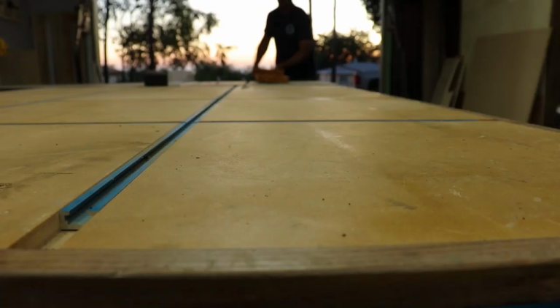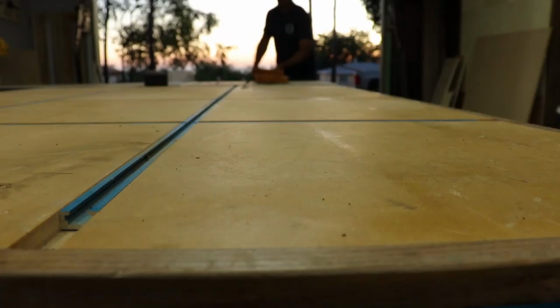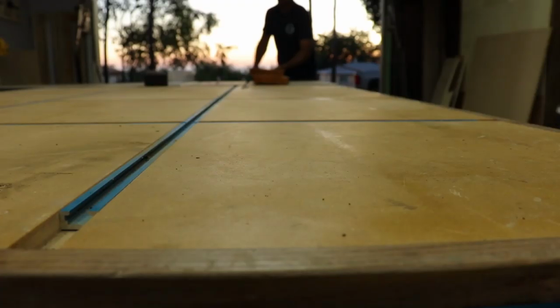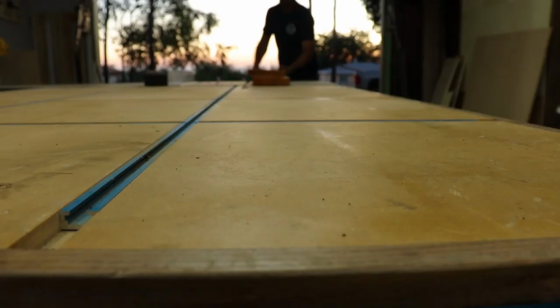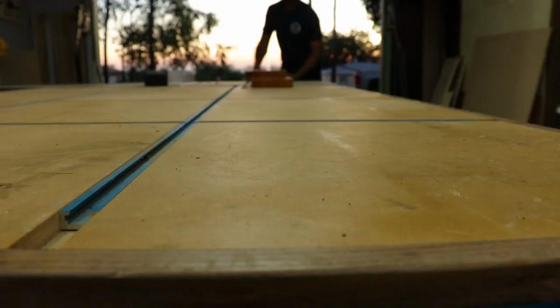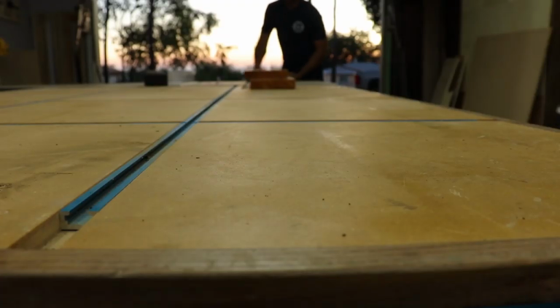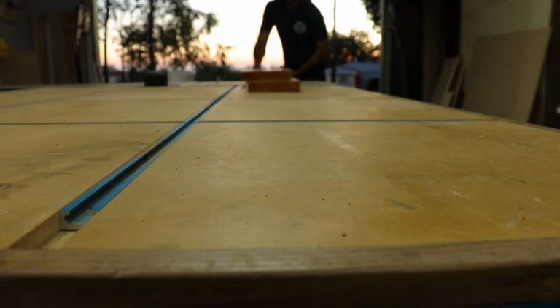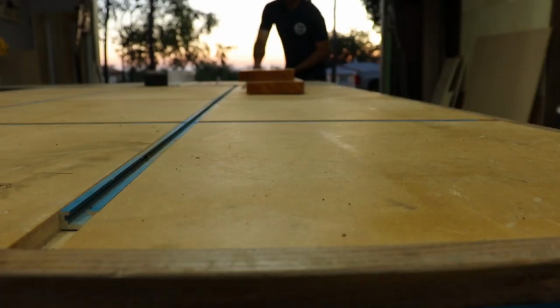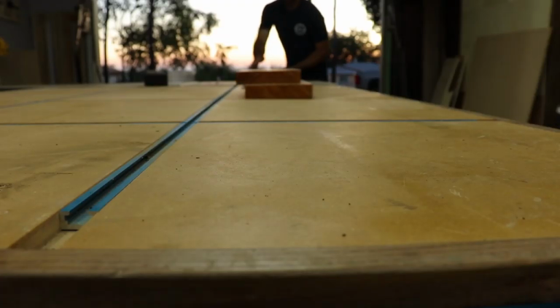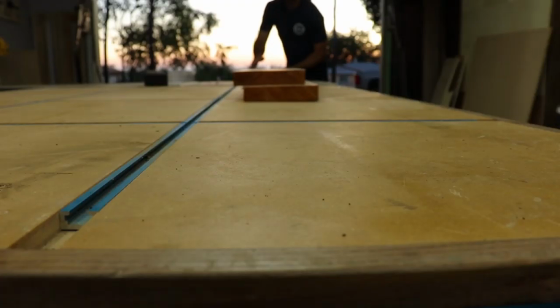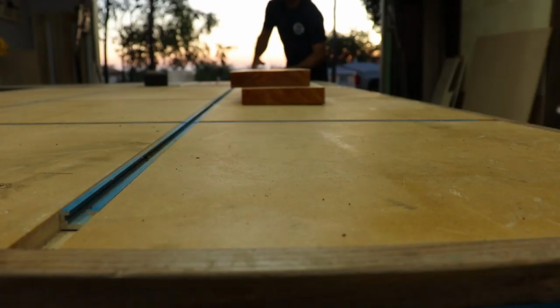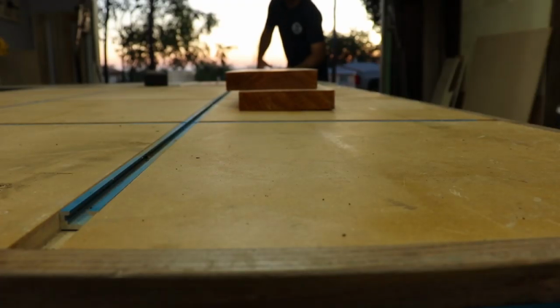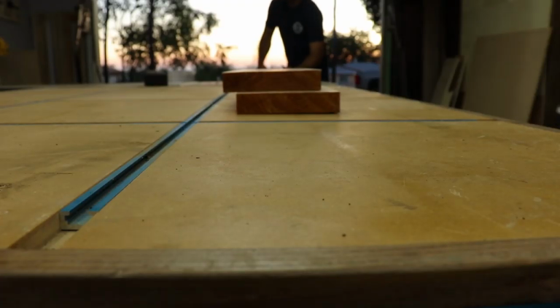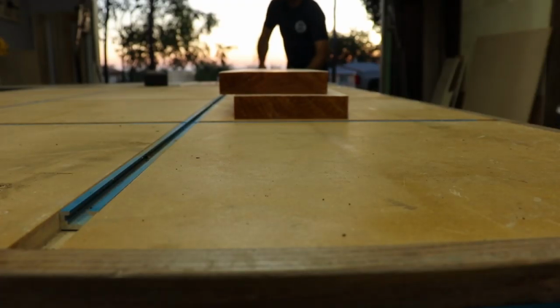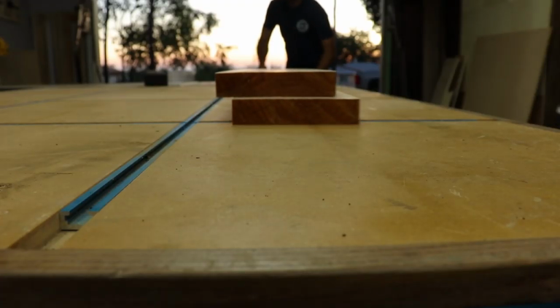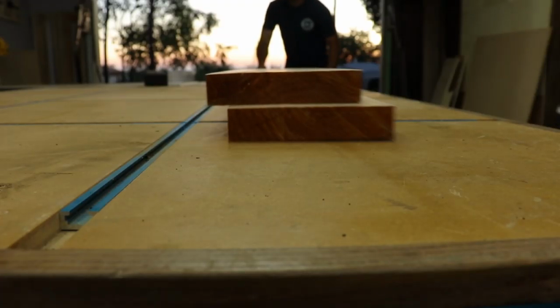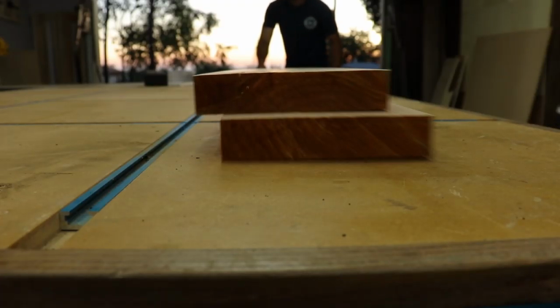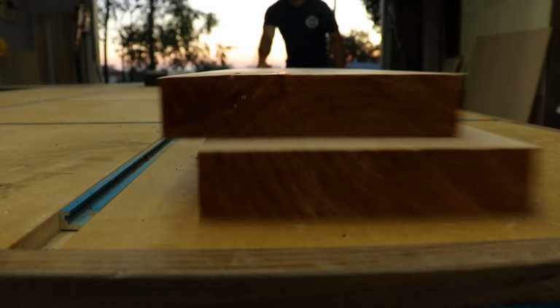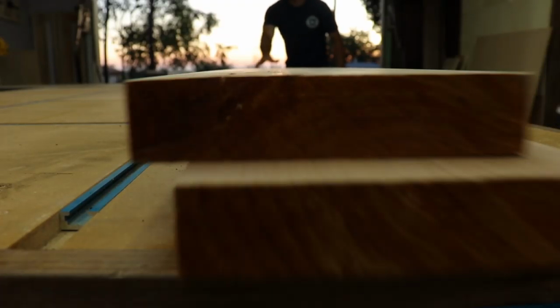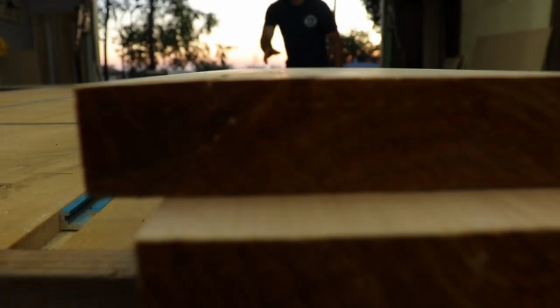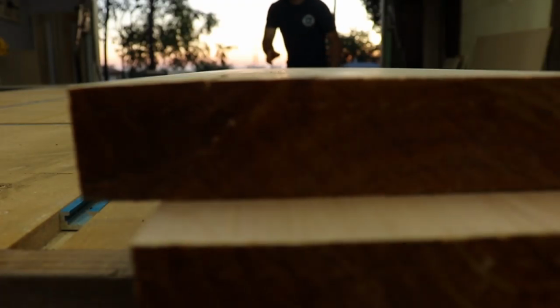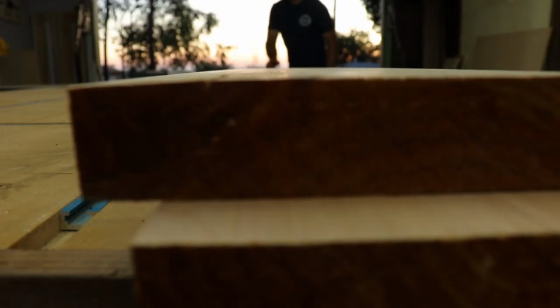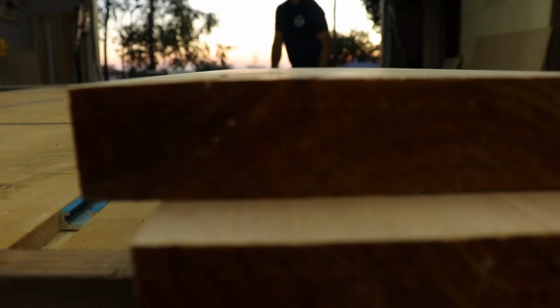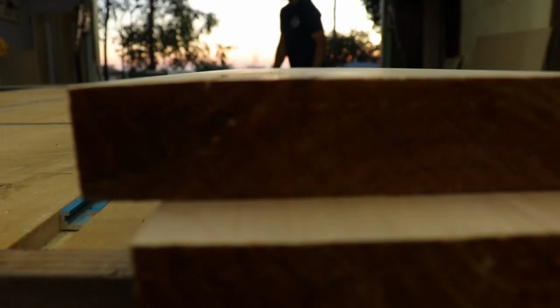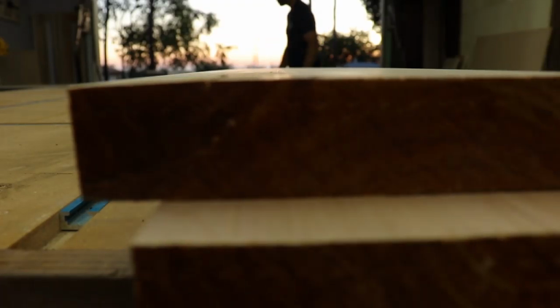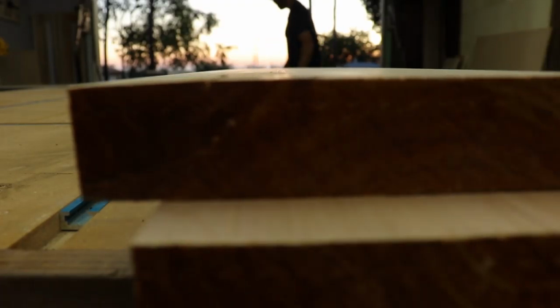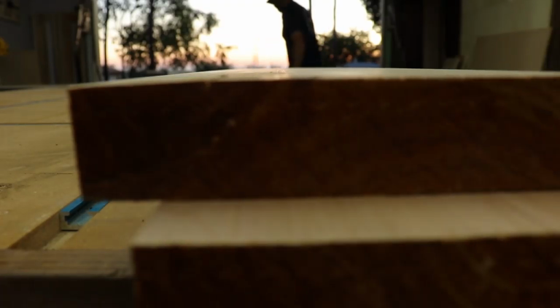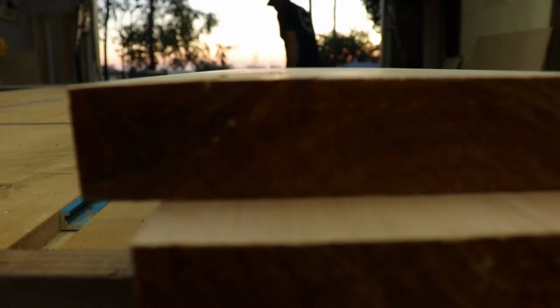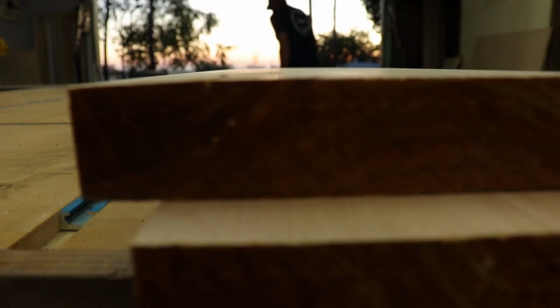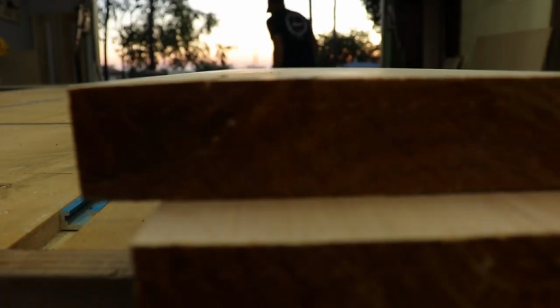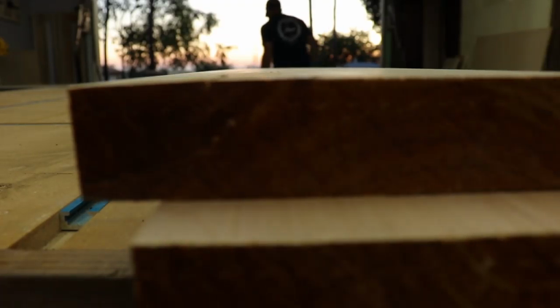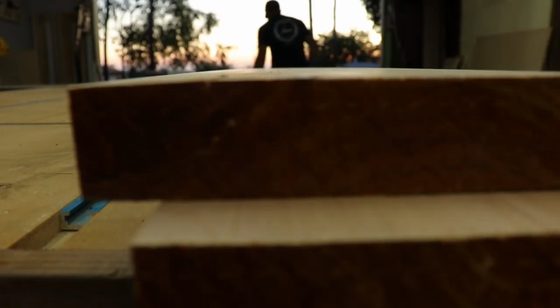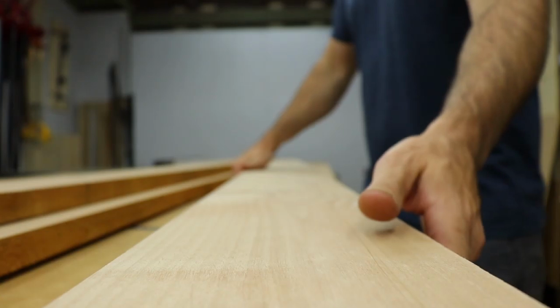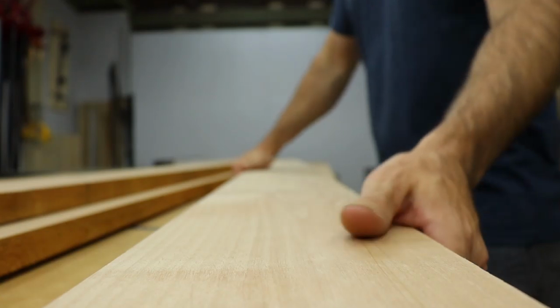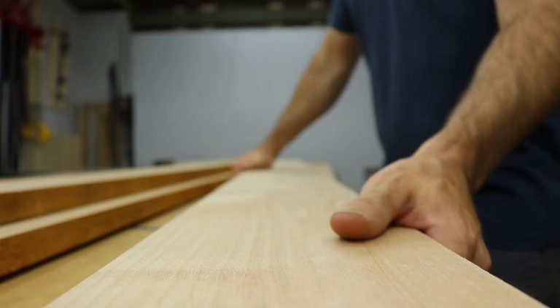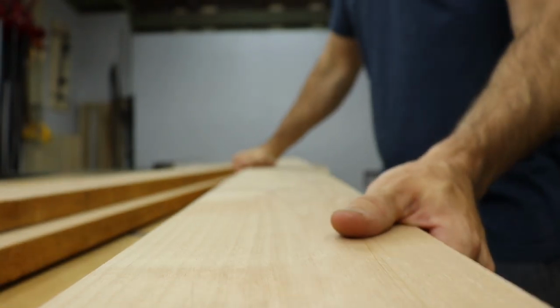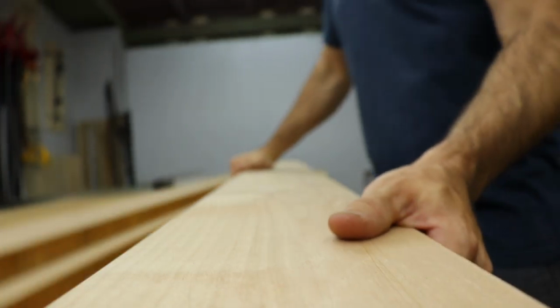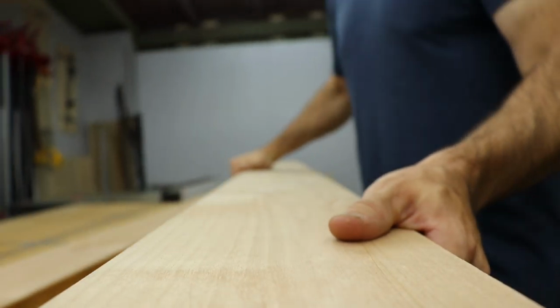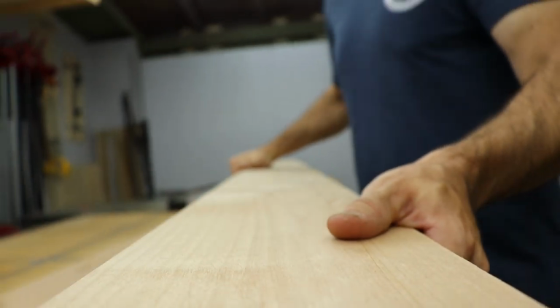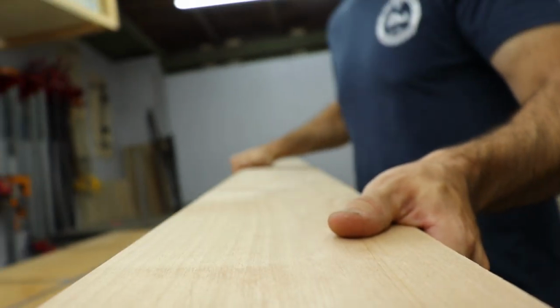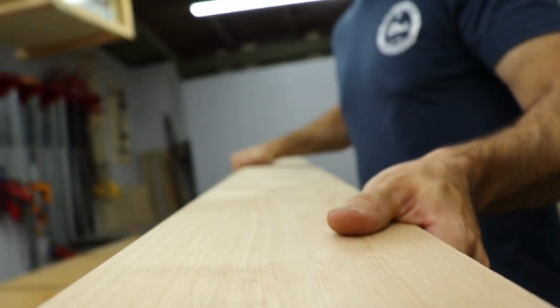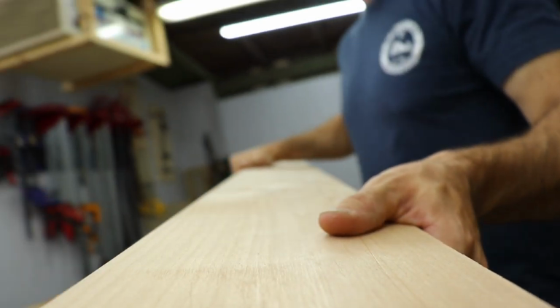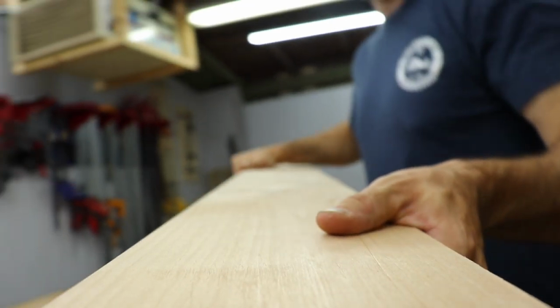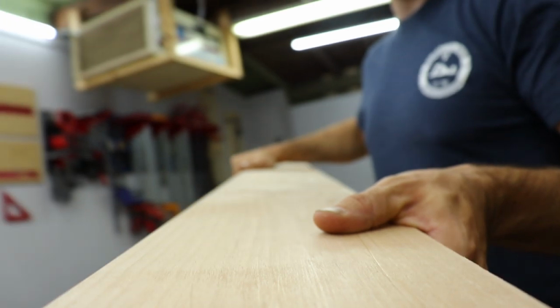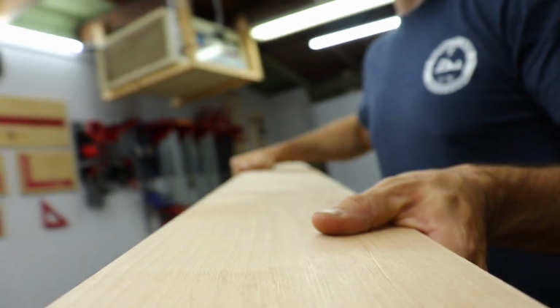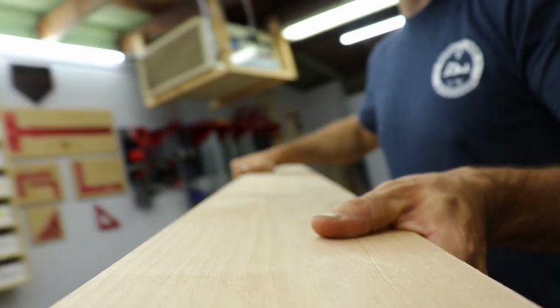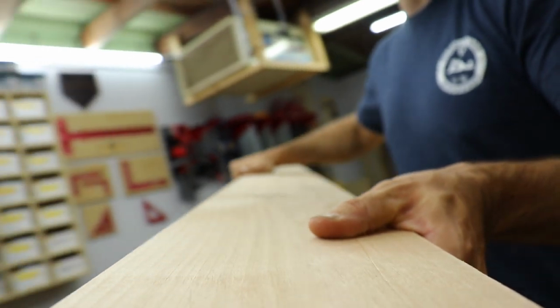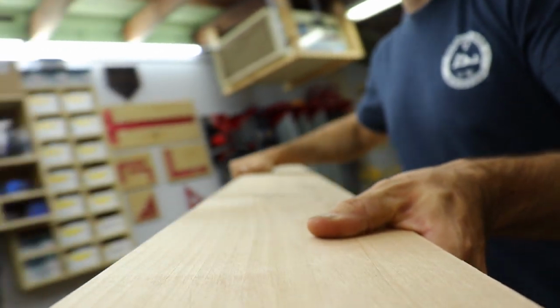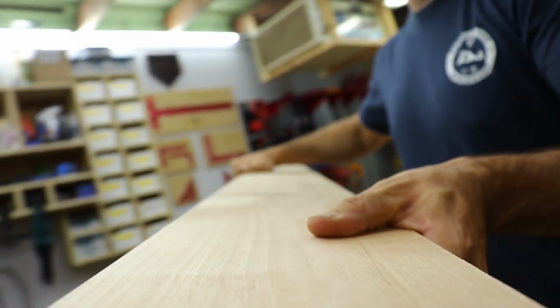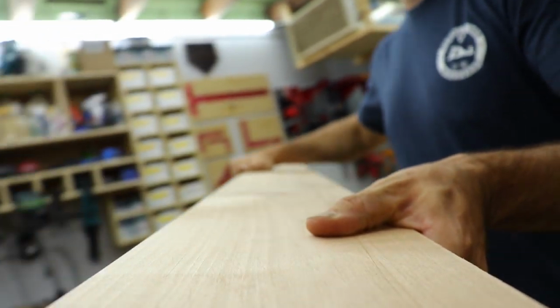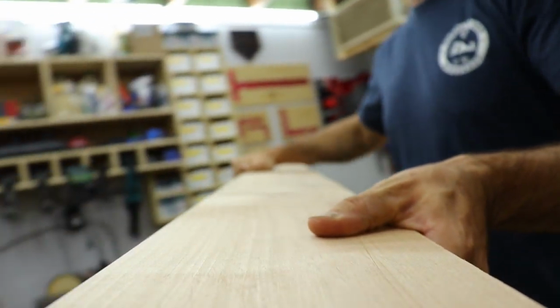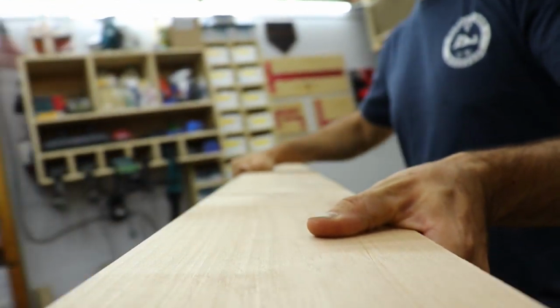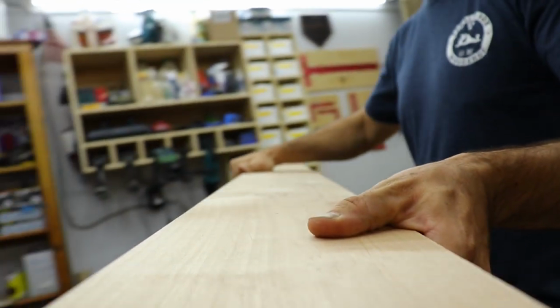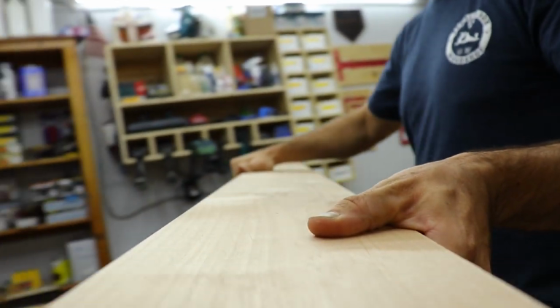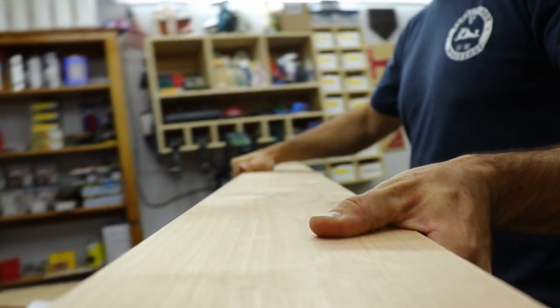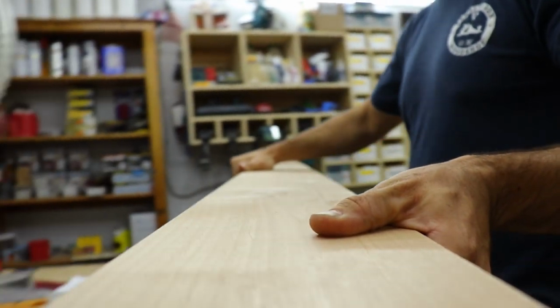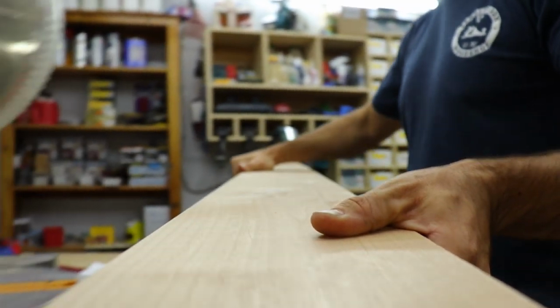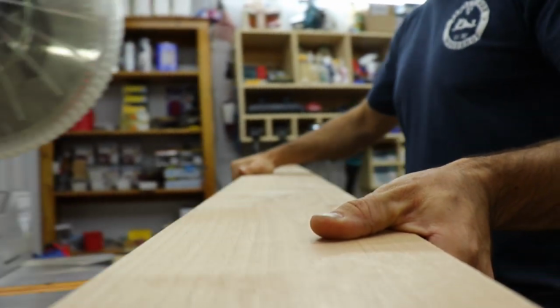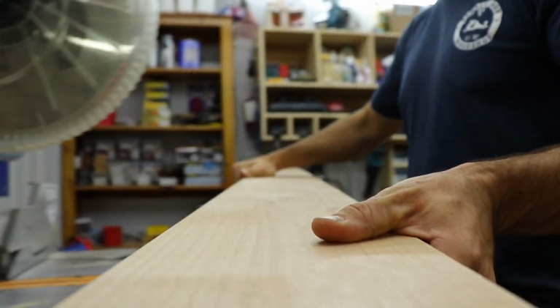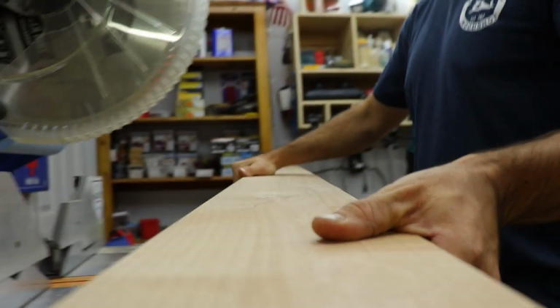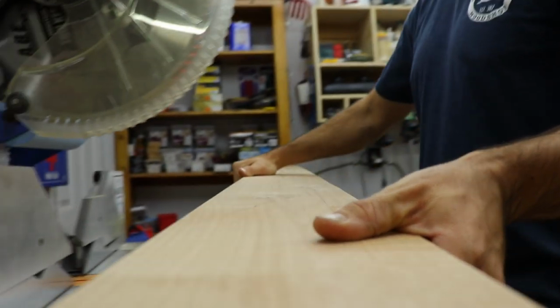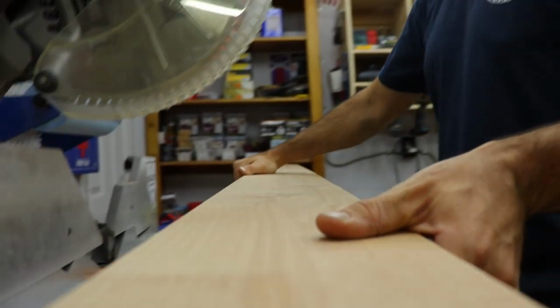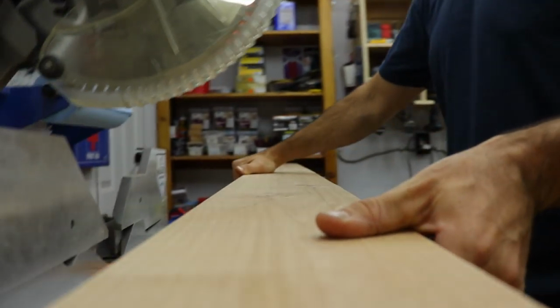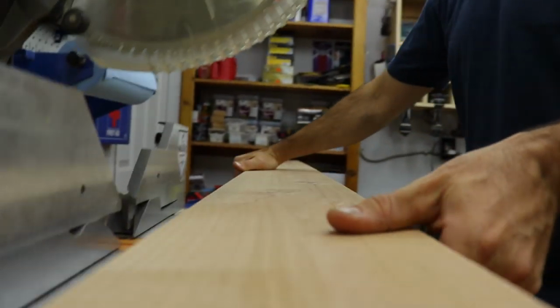We needed a new side table in the living room, and the house is farmhouse themed, so I decided to run with that using six-quarter knotty alder.